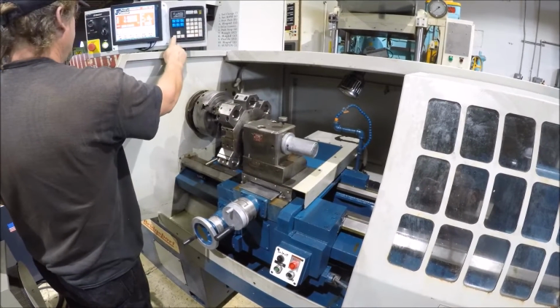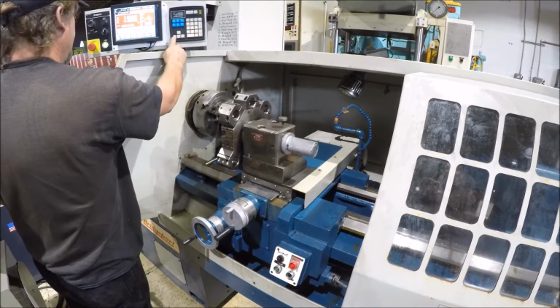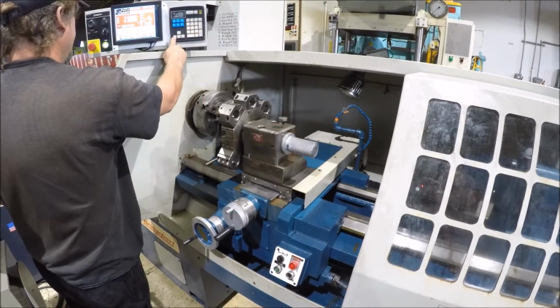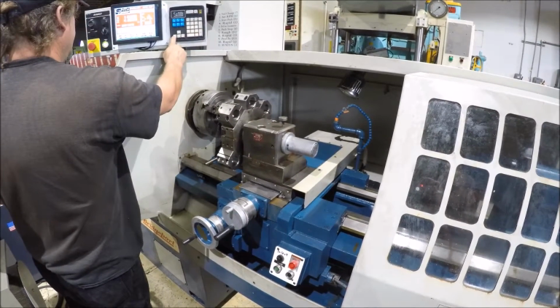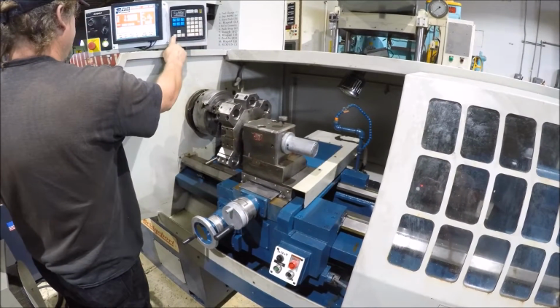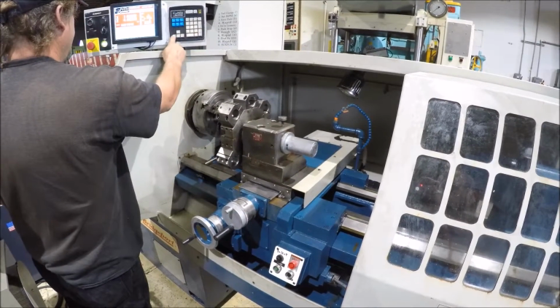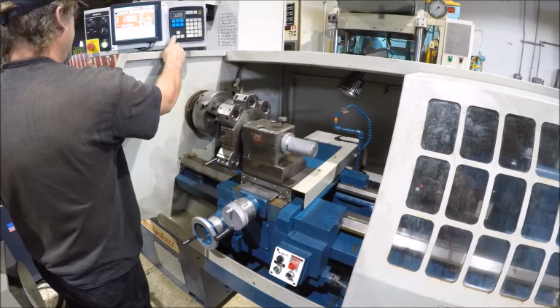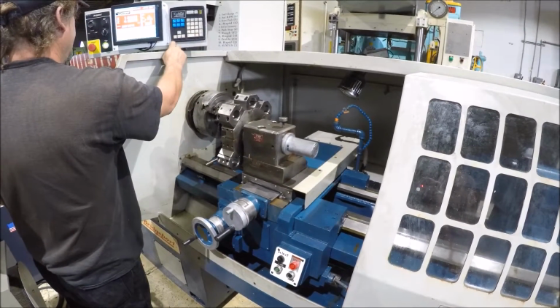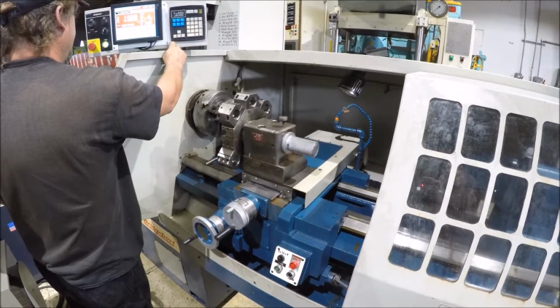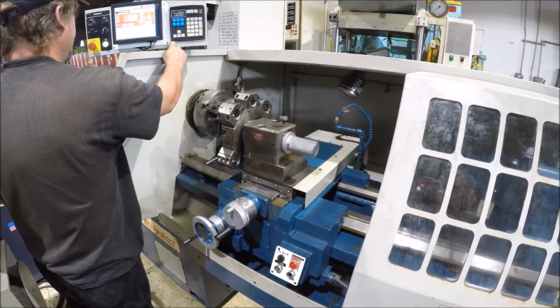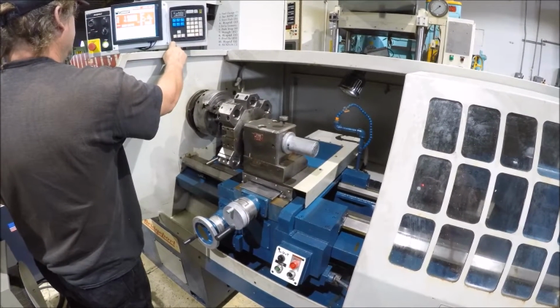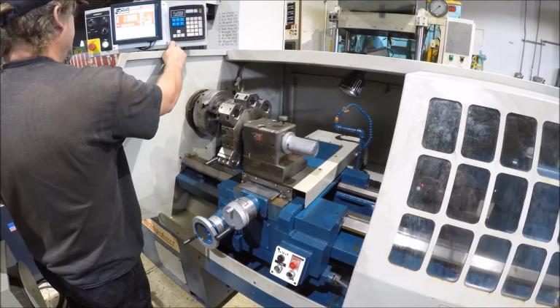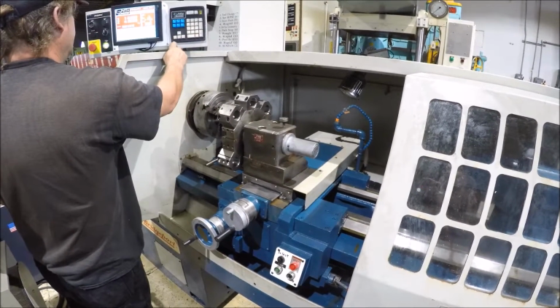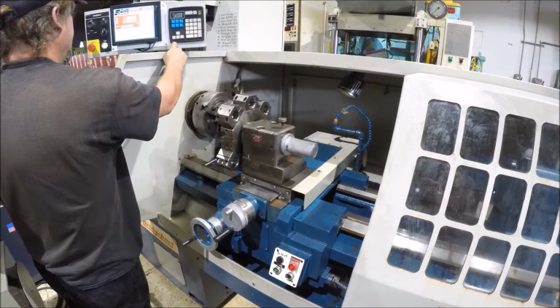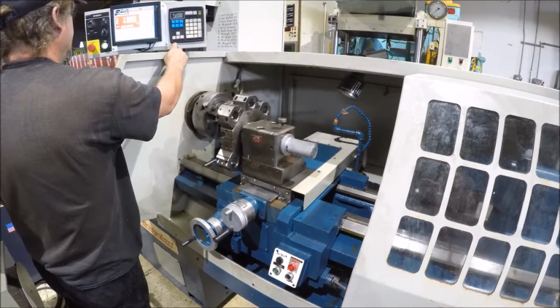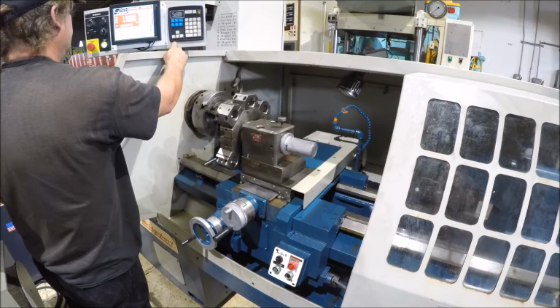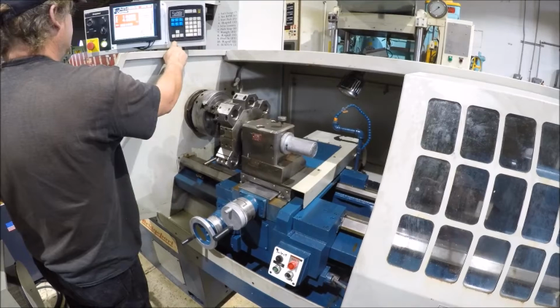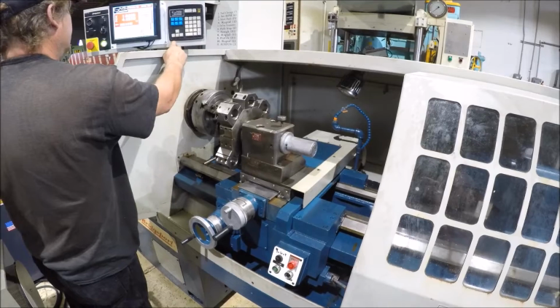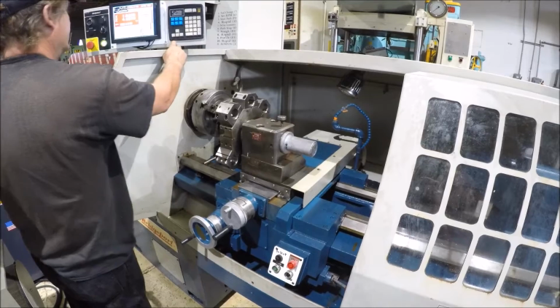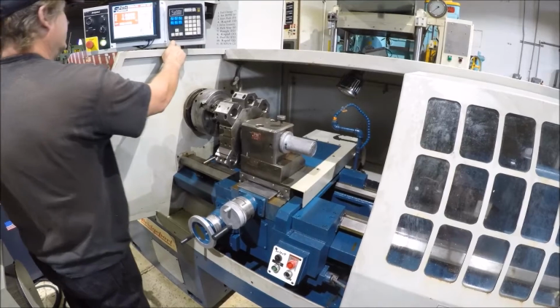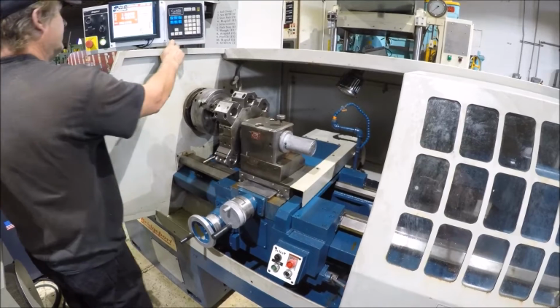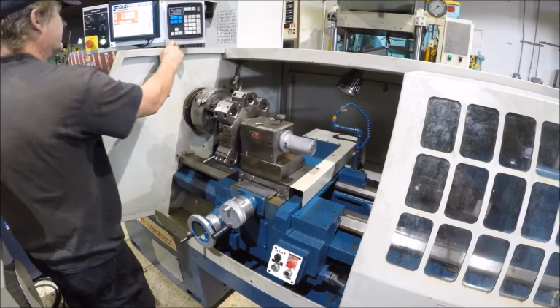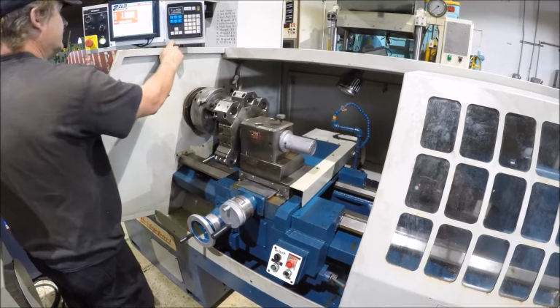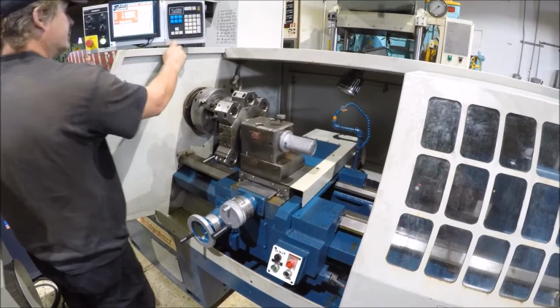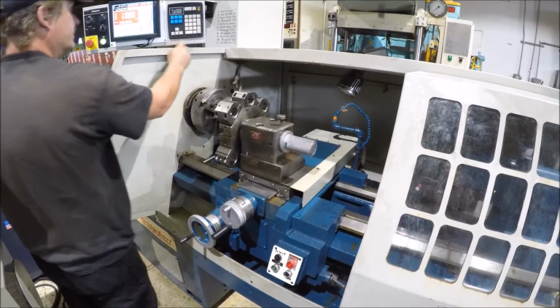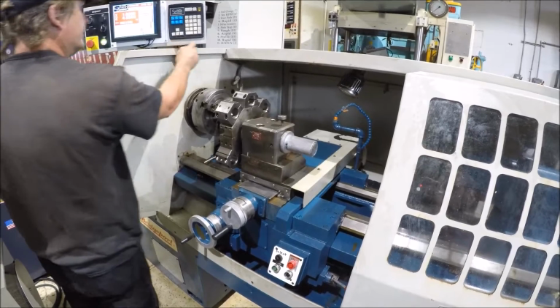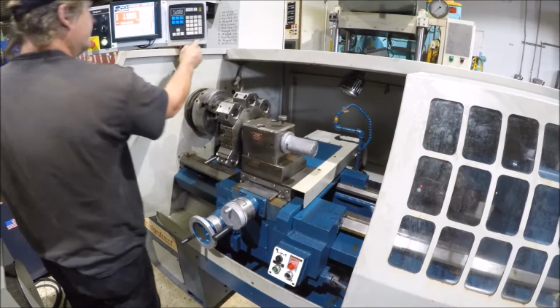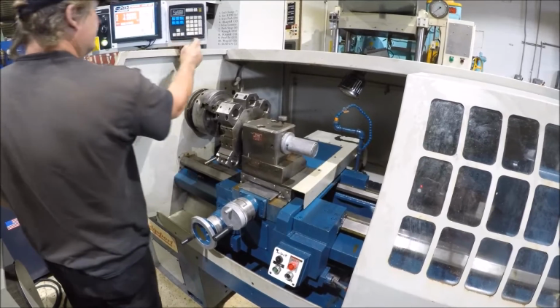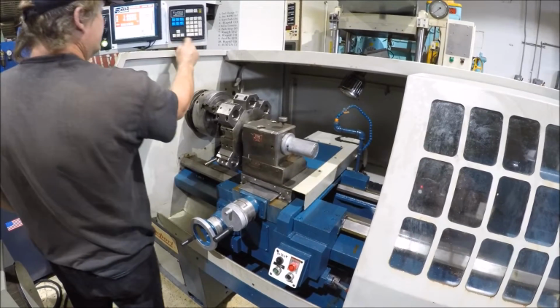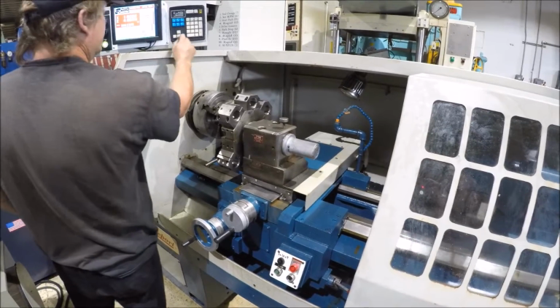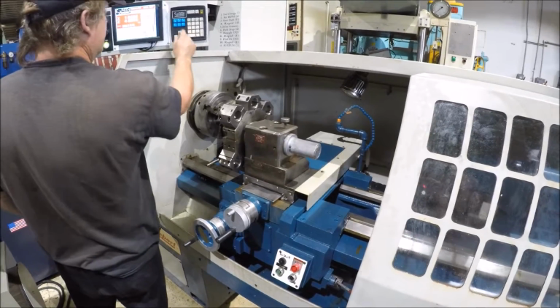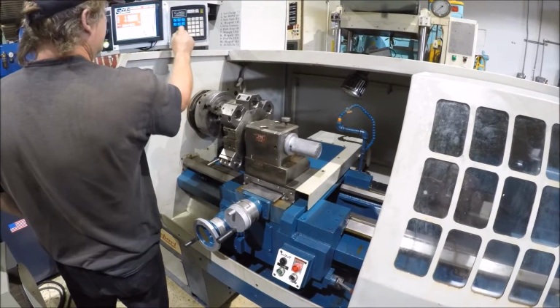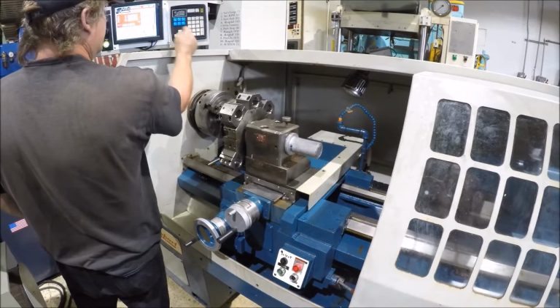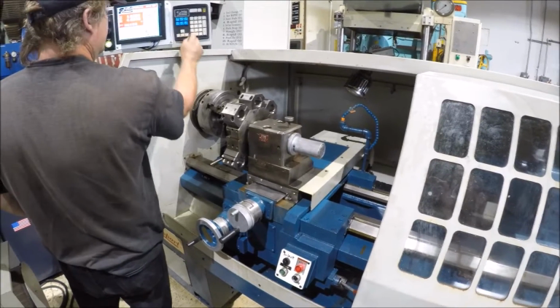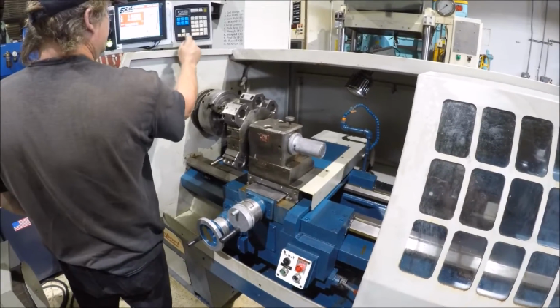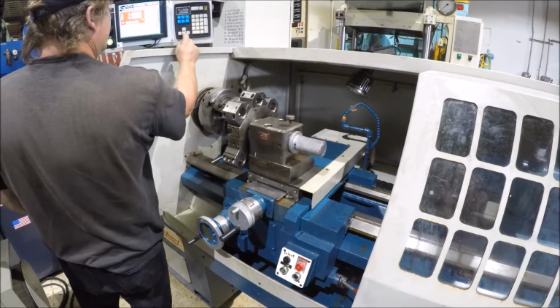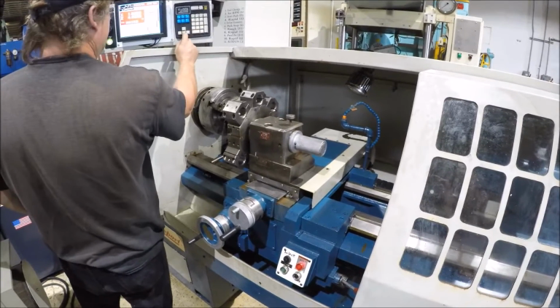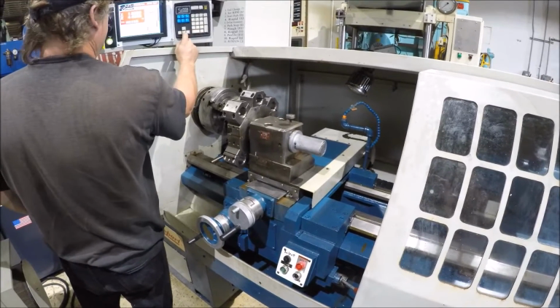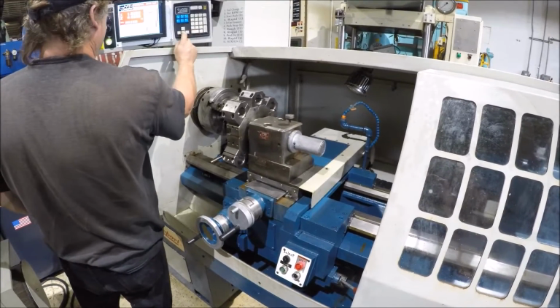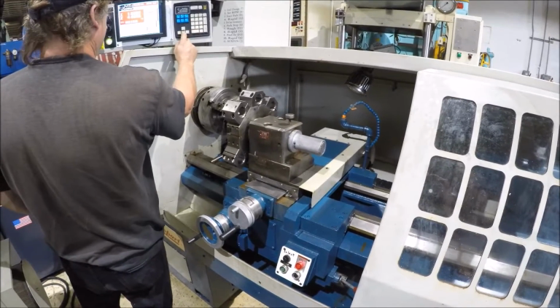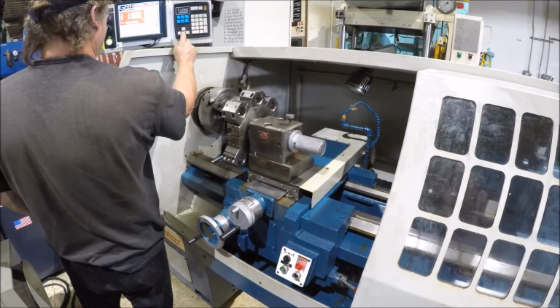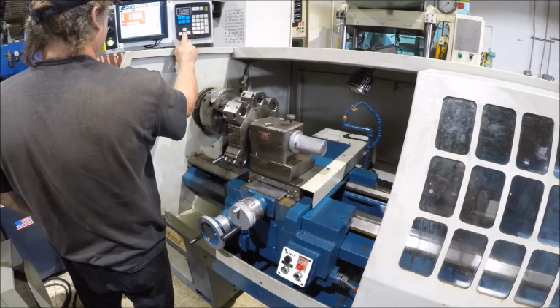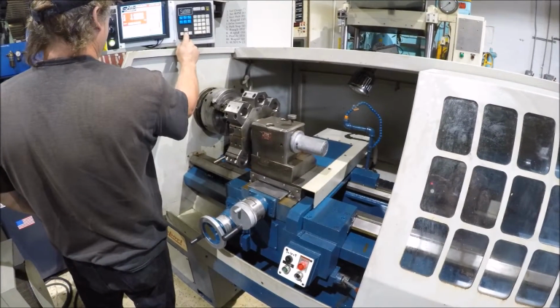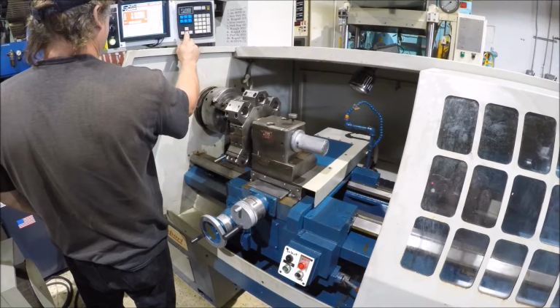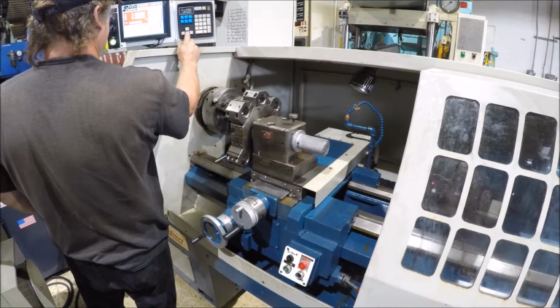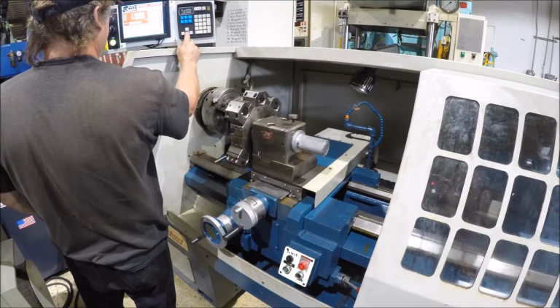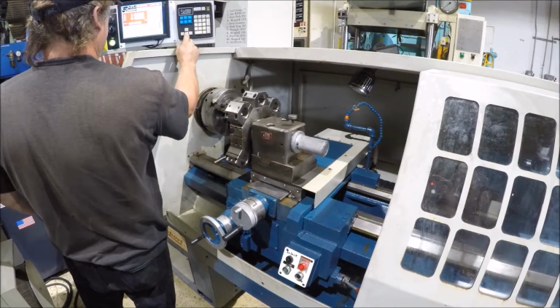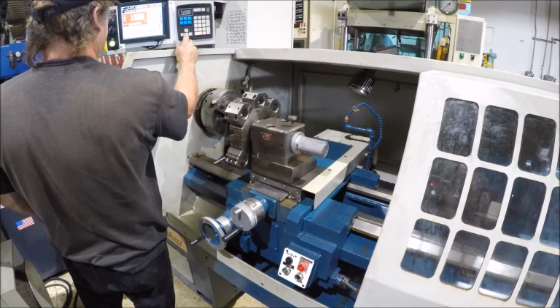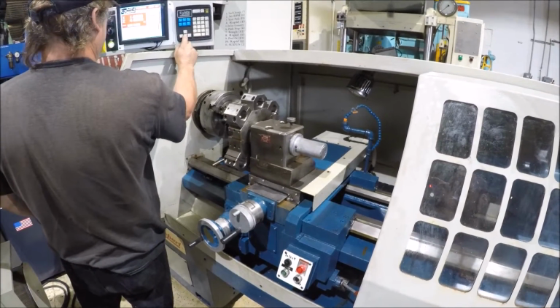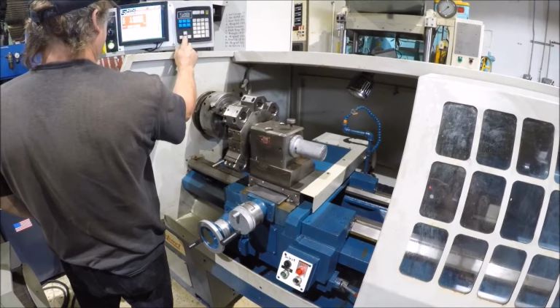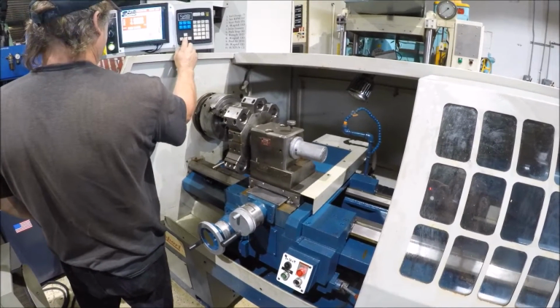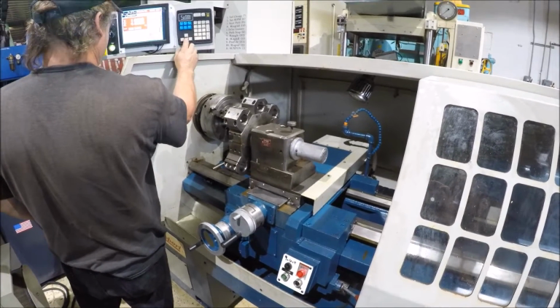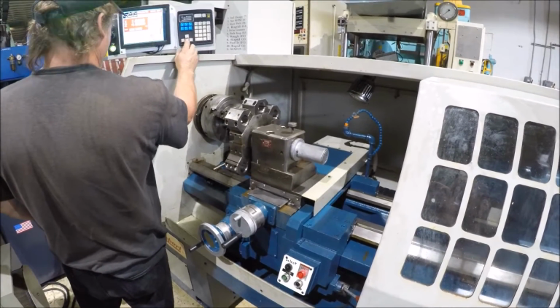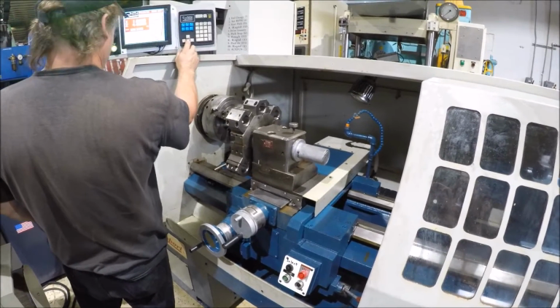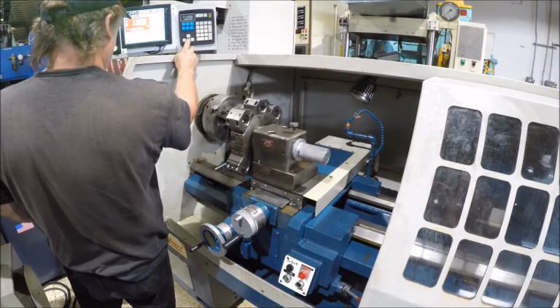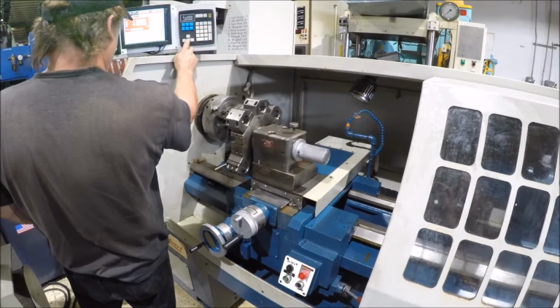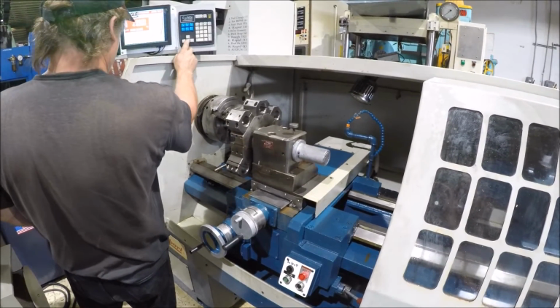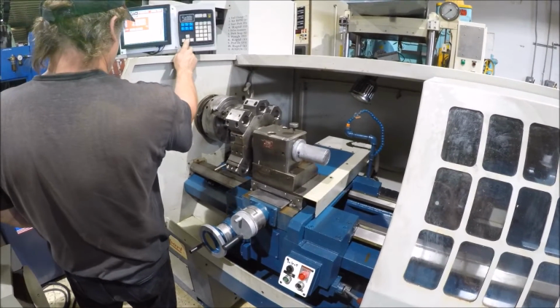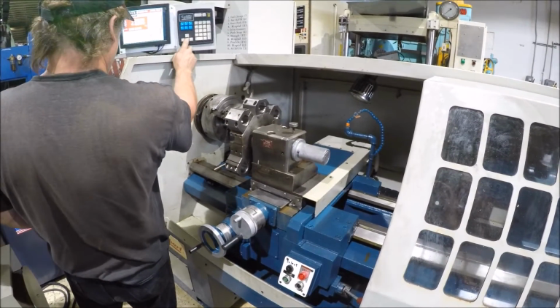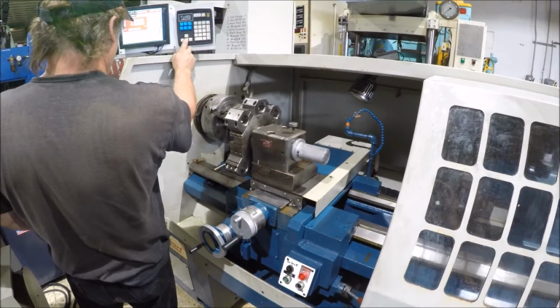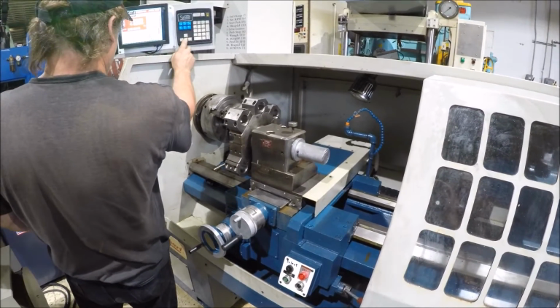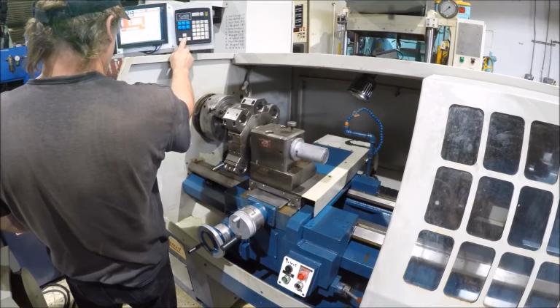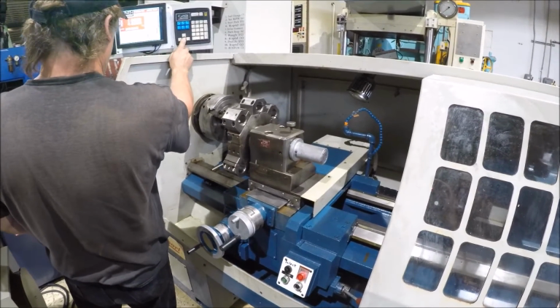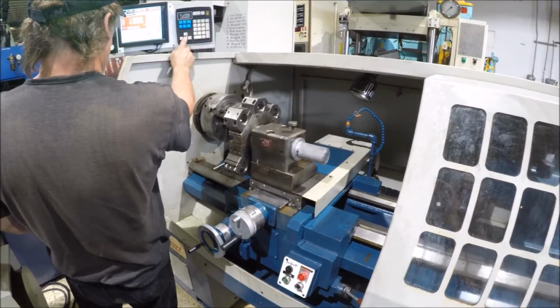The machine is currently set up for 220 three-phase, and the machine is coming up for 300 three-phase.